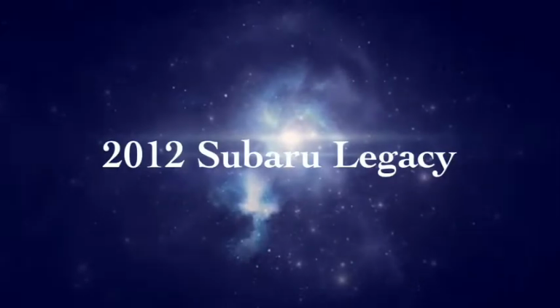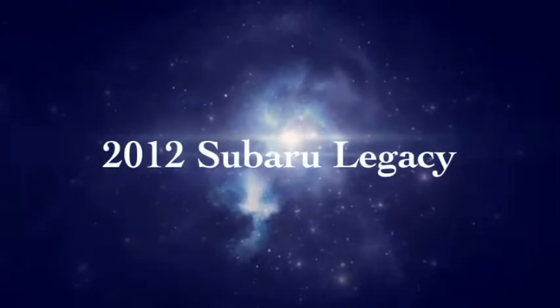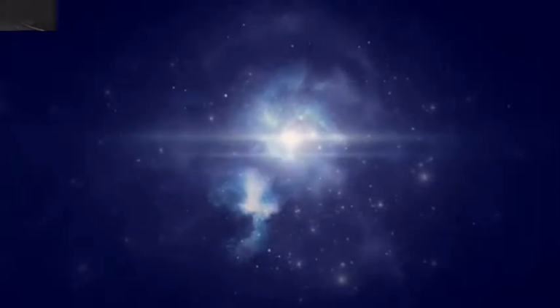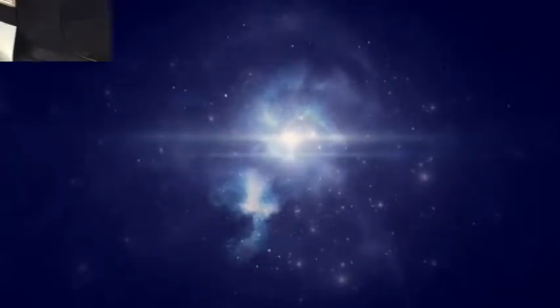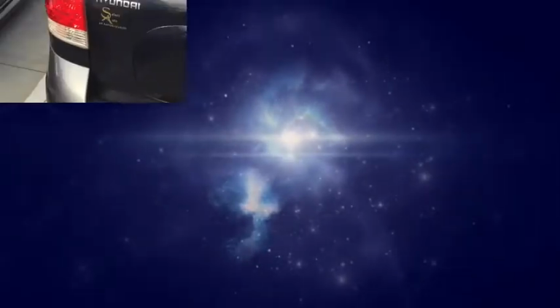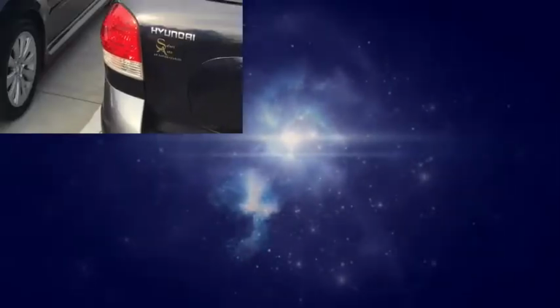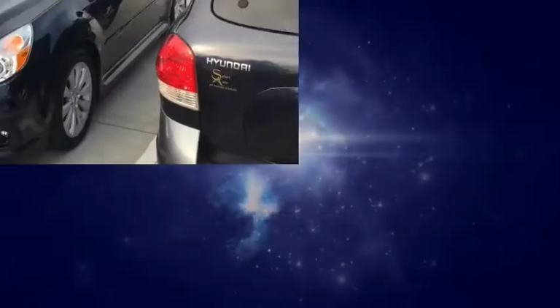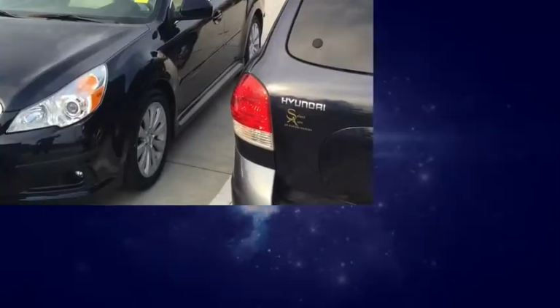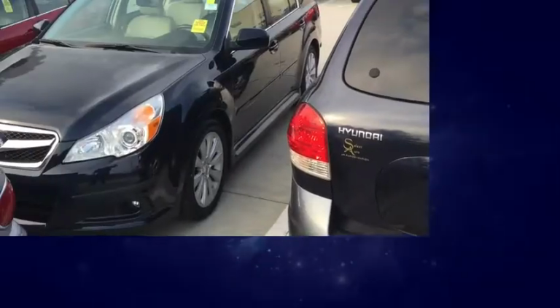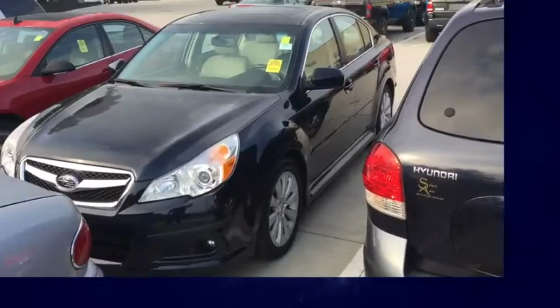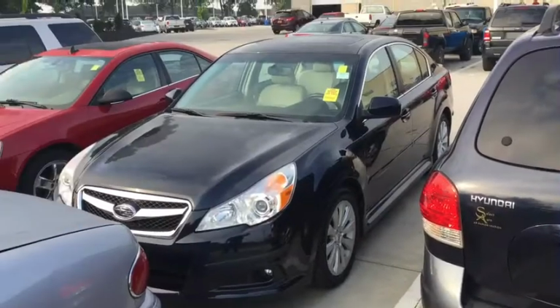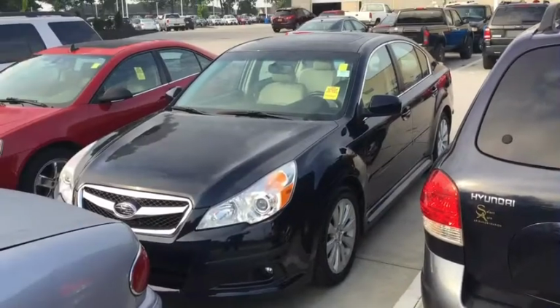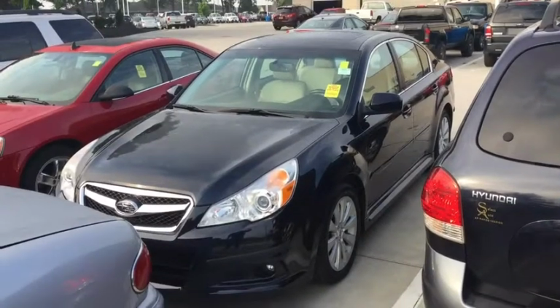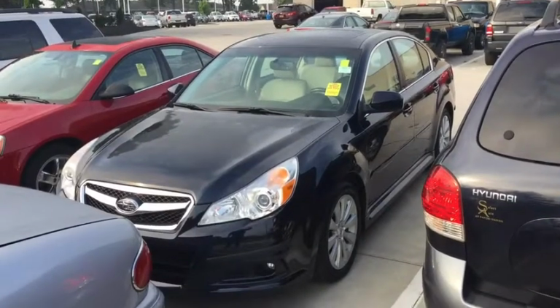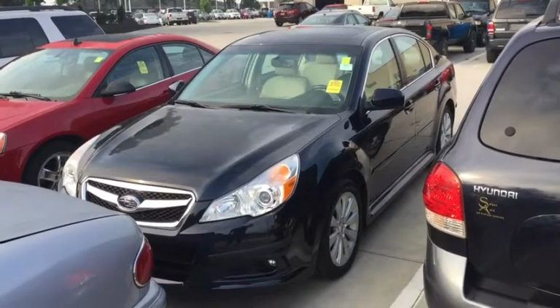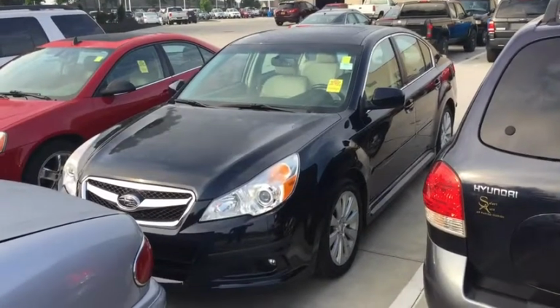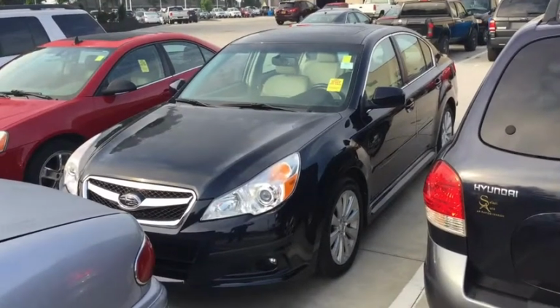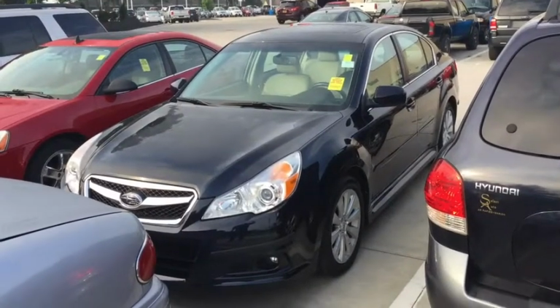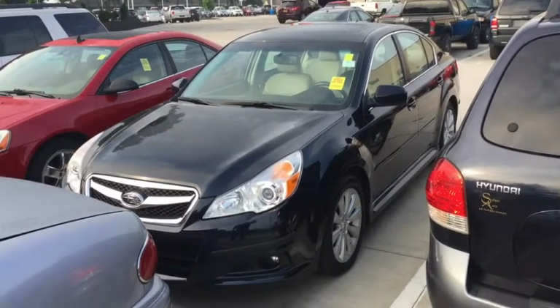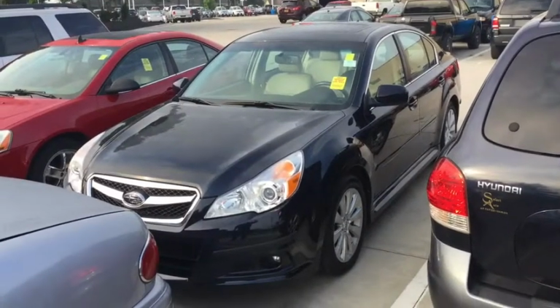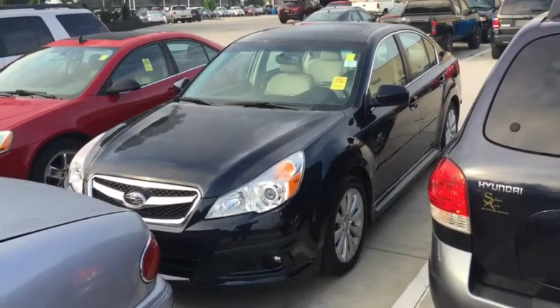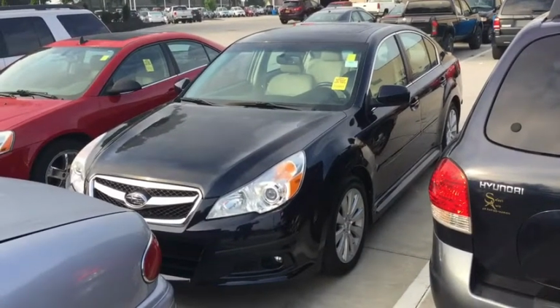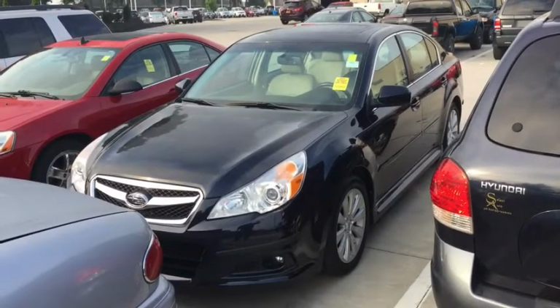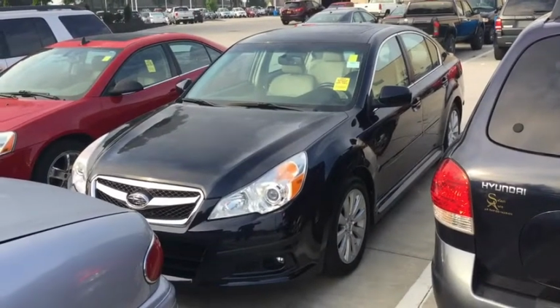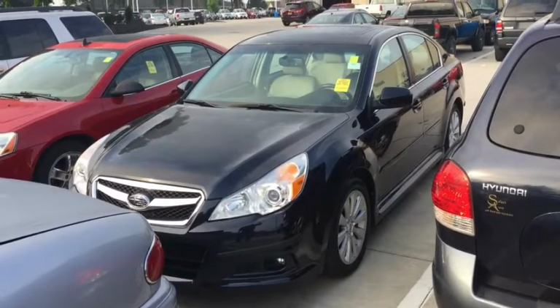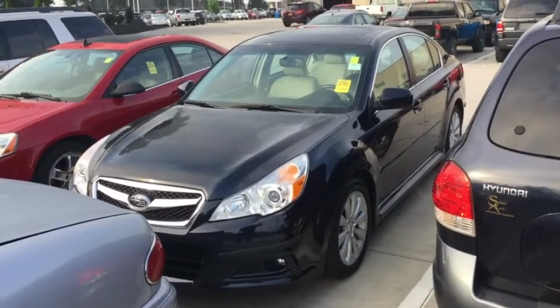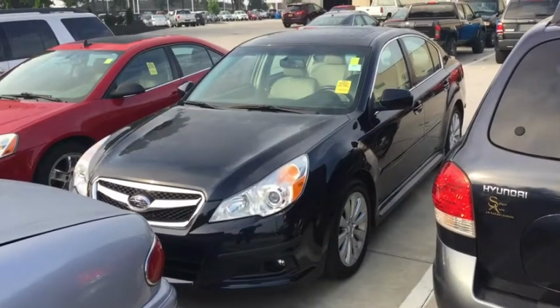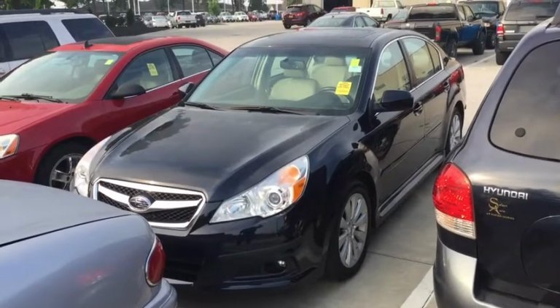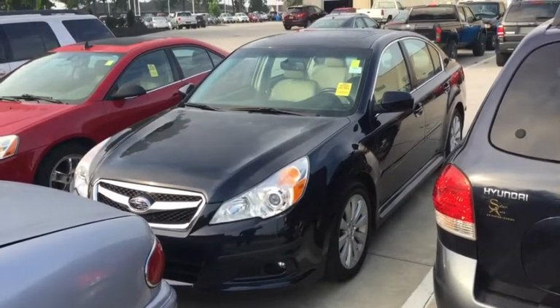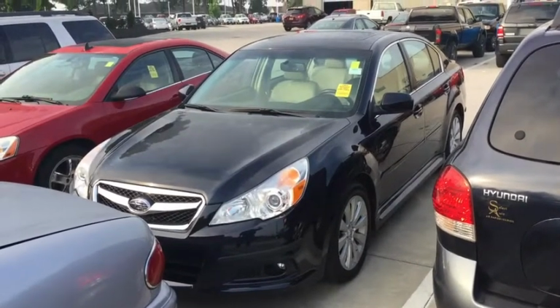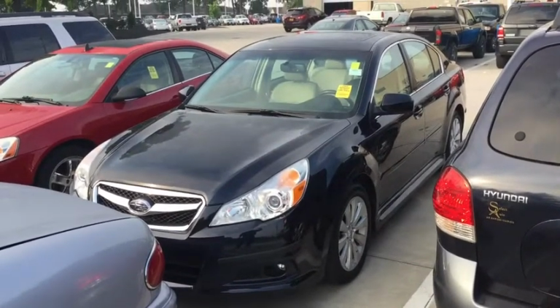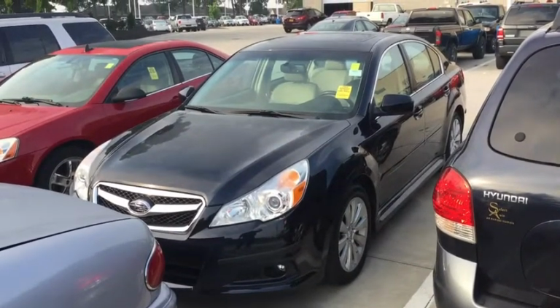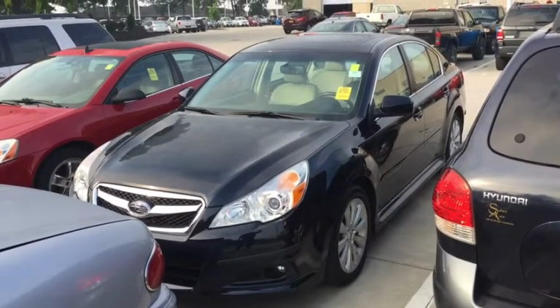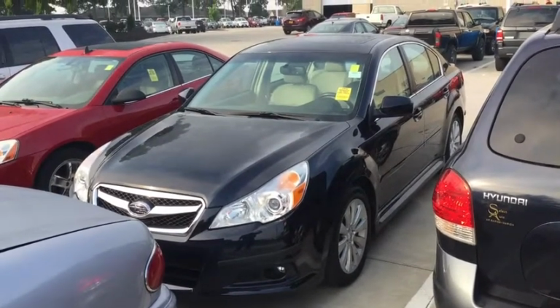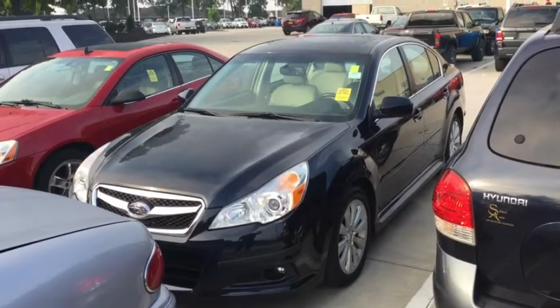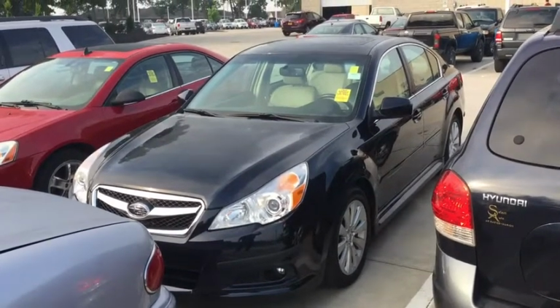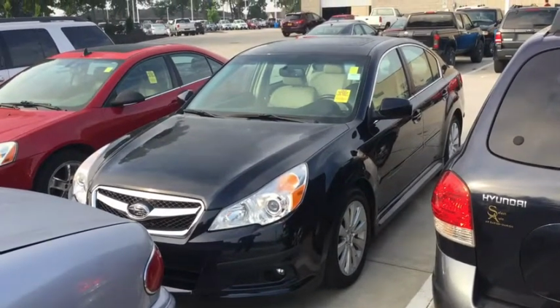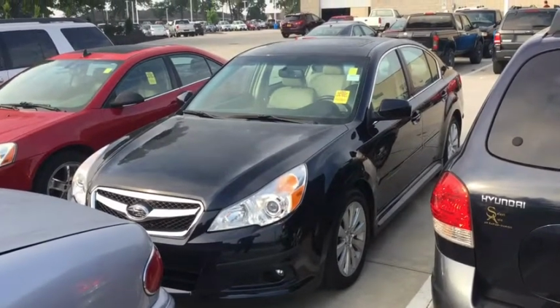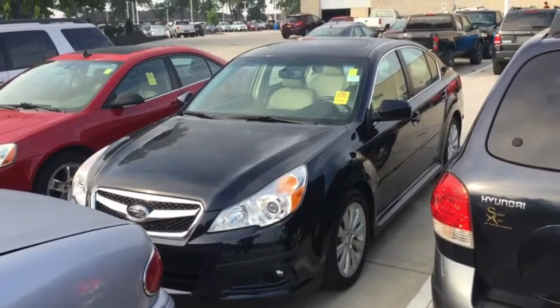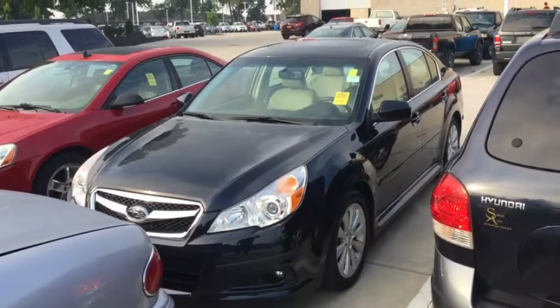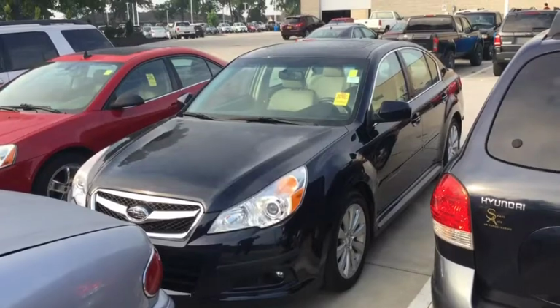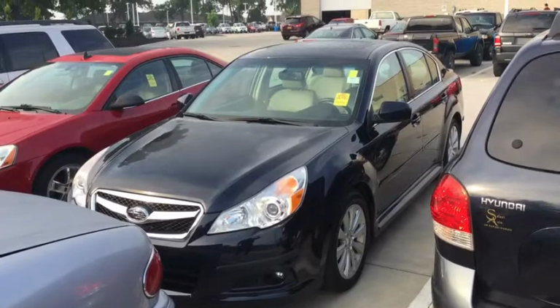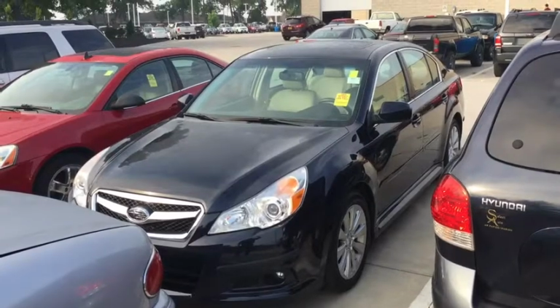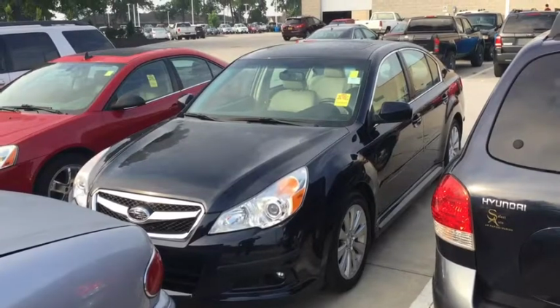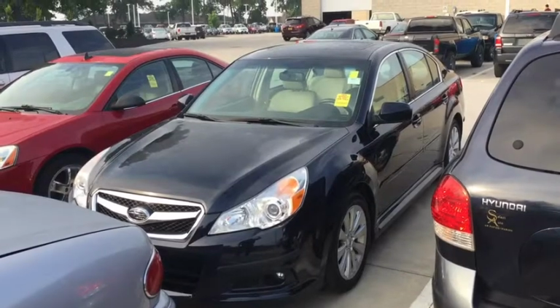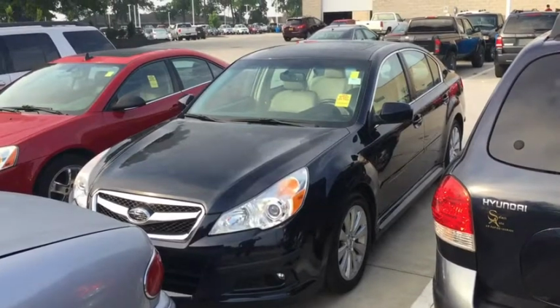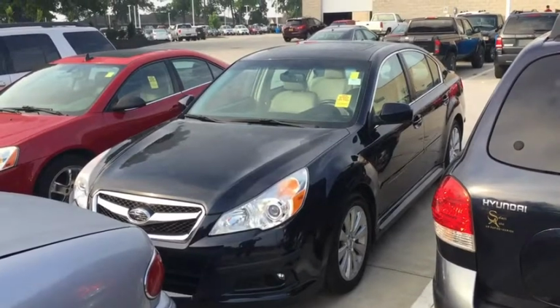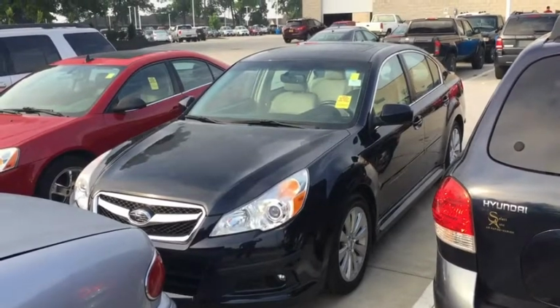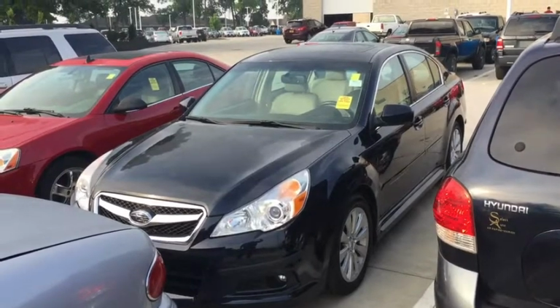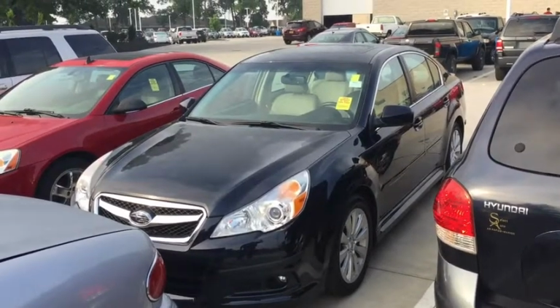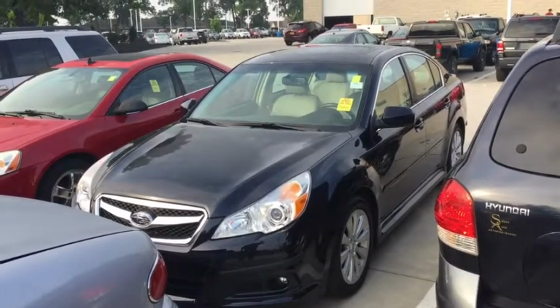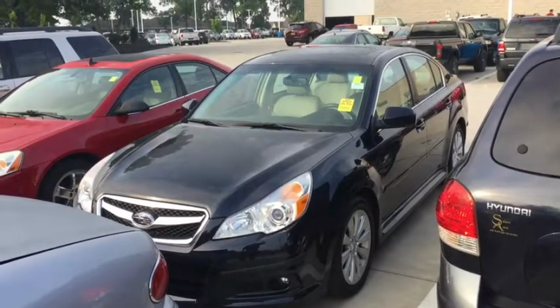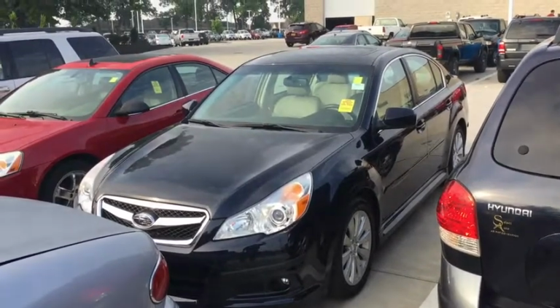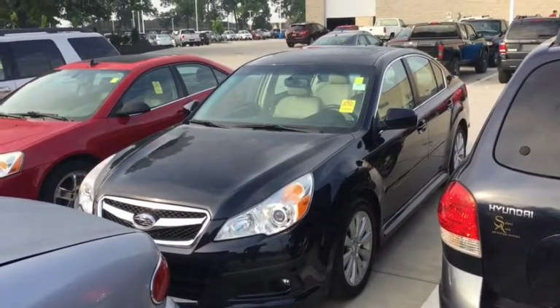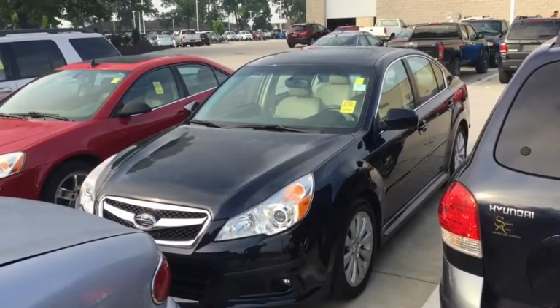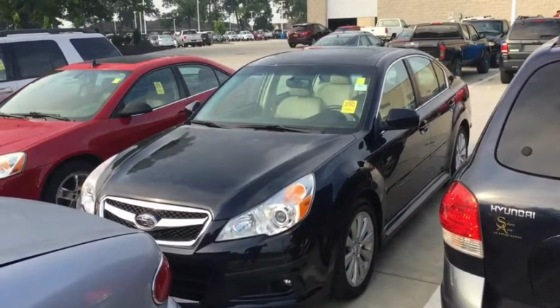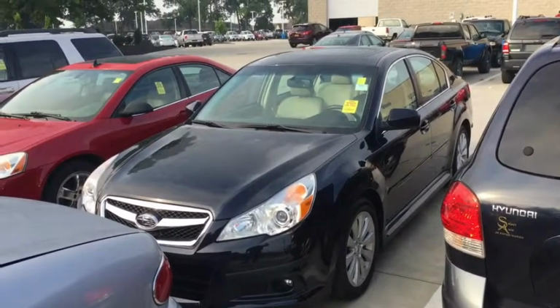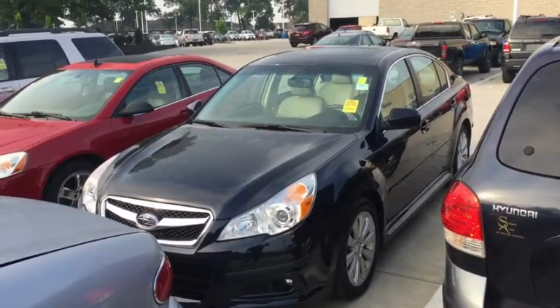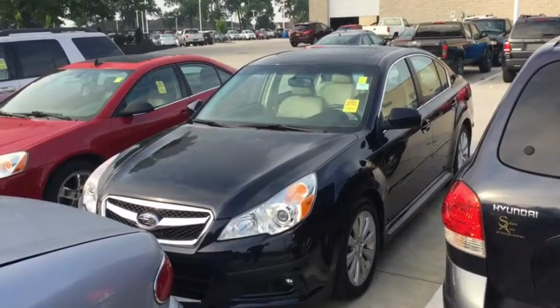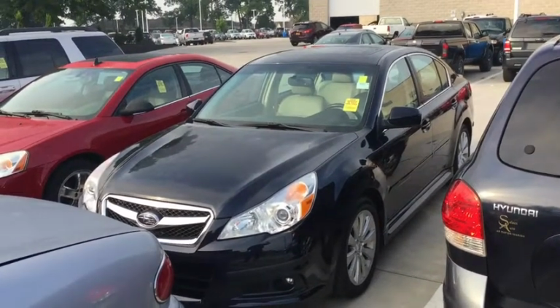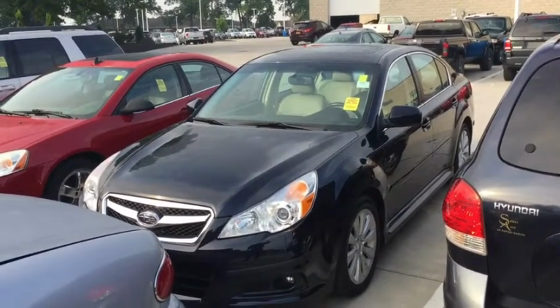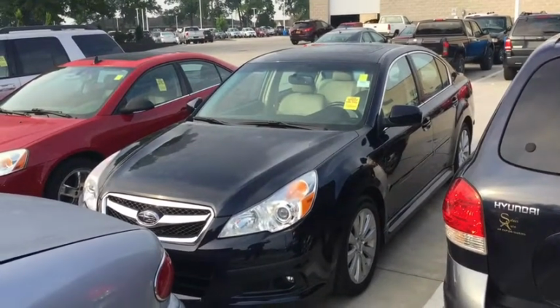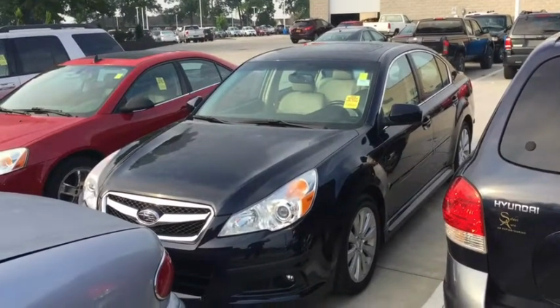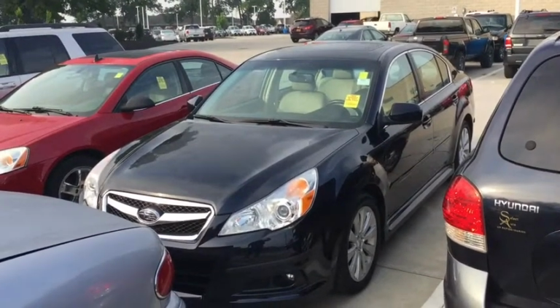Hey Celeste, this is Kevin Carter at DaveRy Nissan Subaru and I'm showing off the 2012 Subaru Legacy.